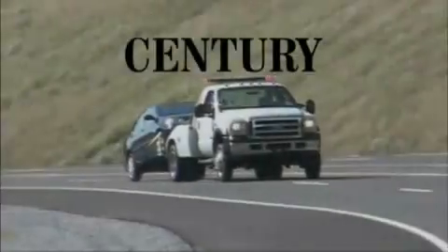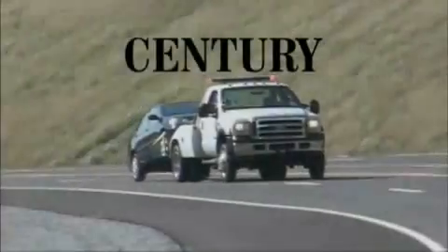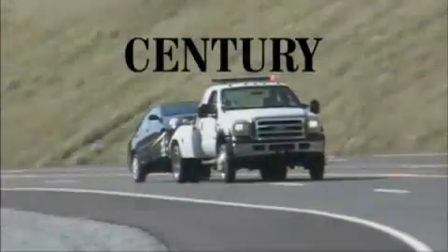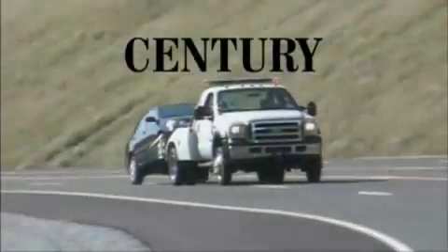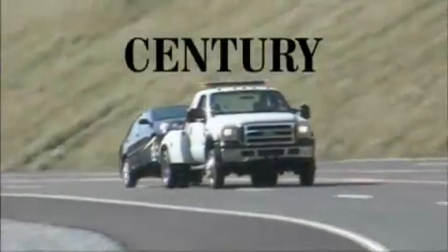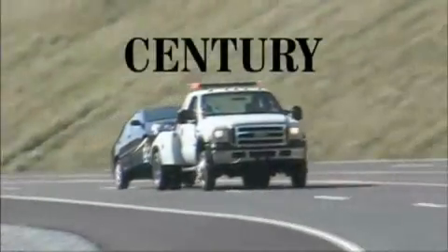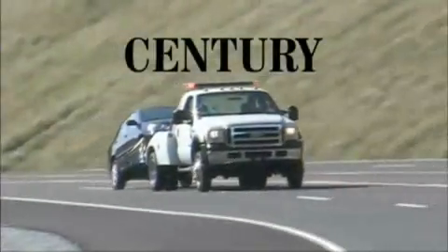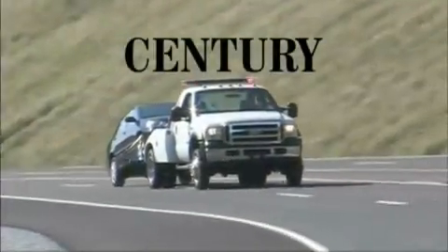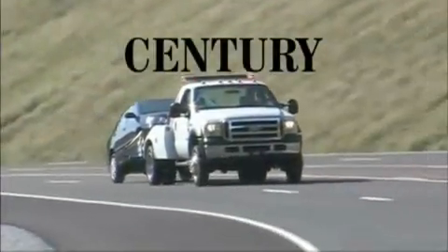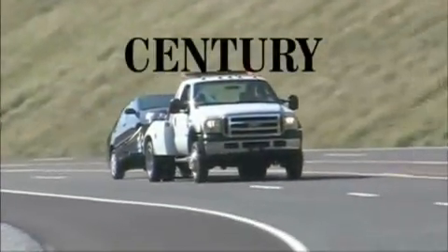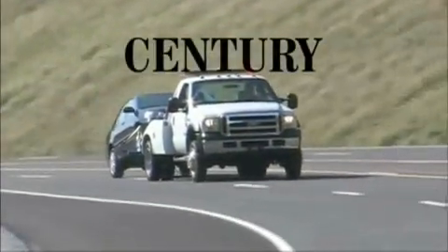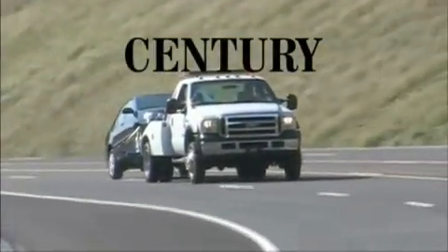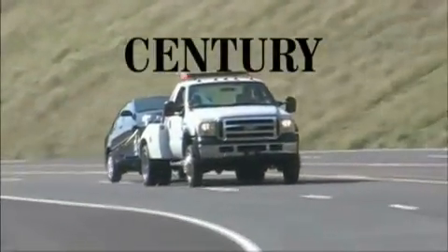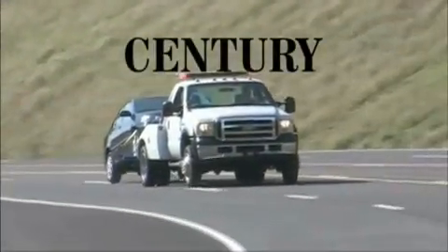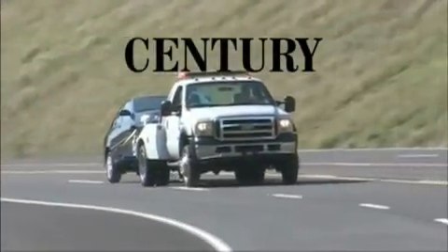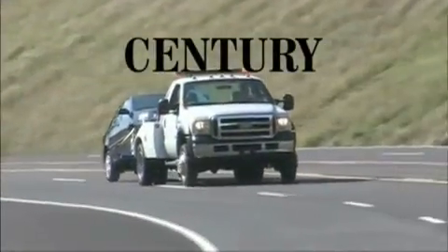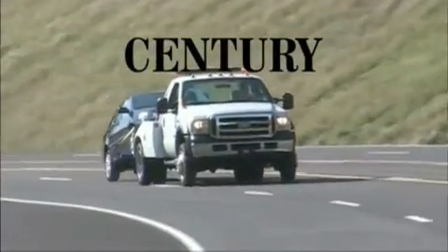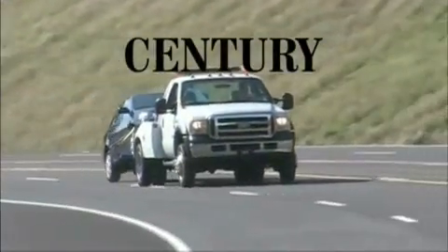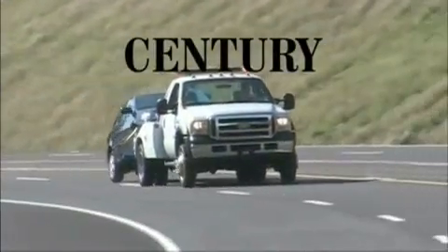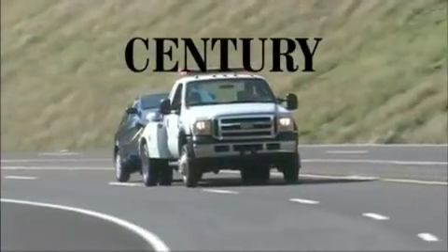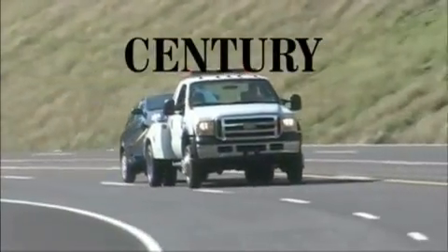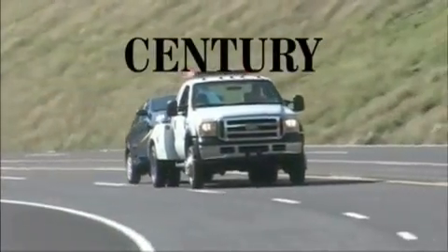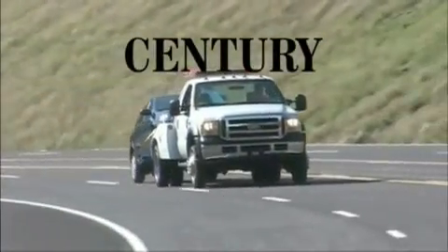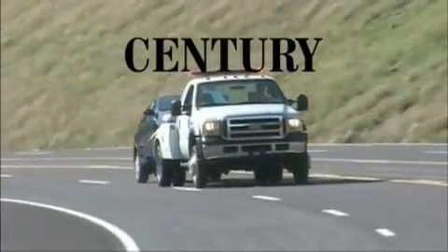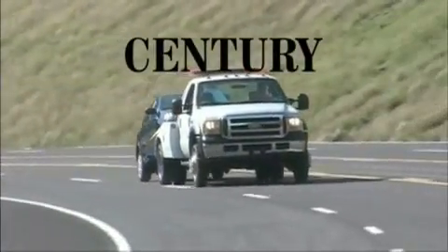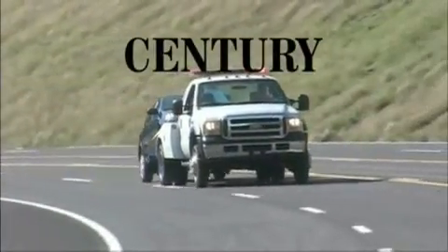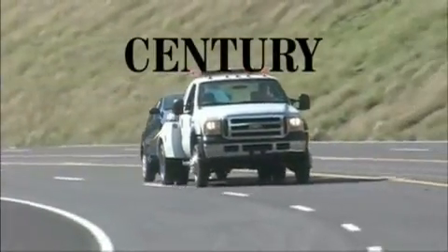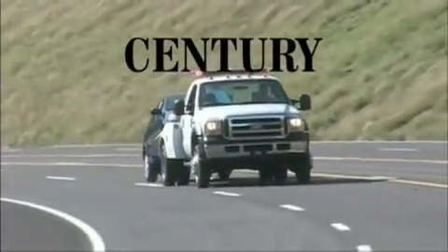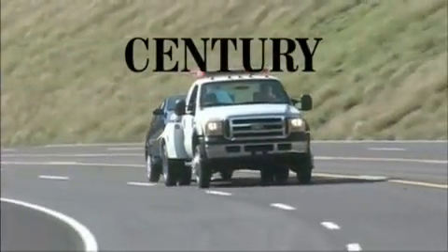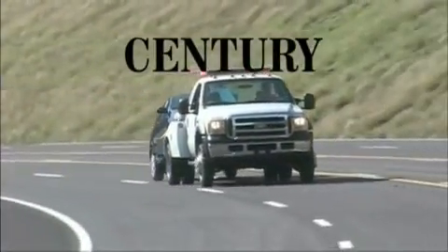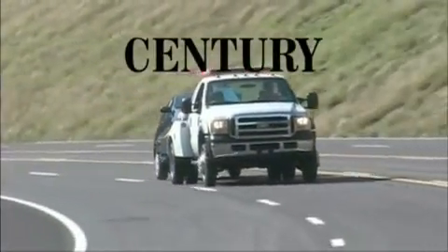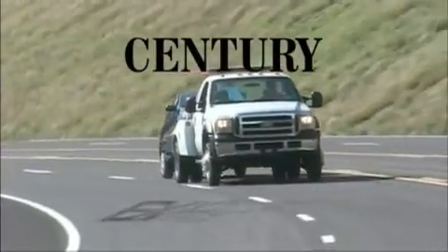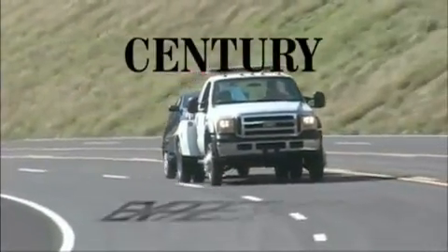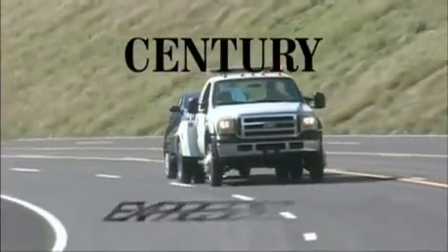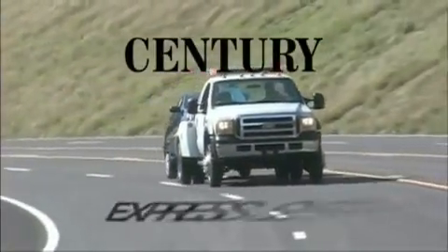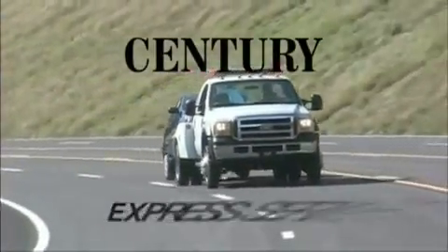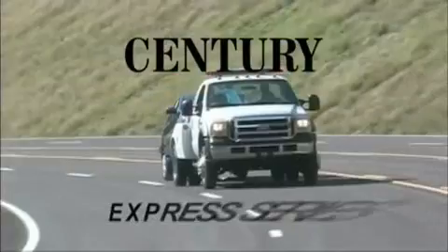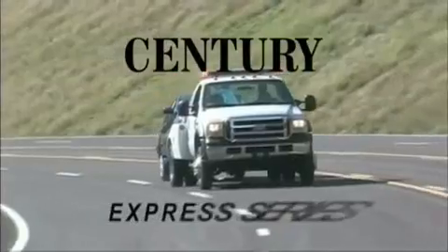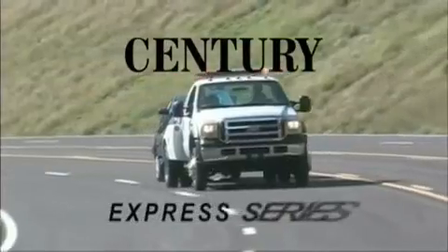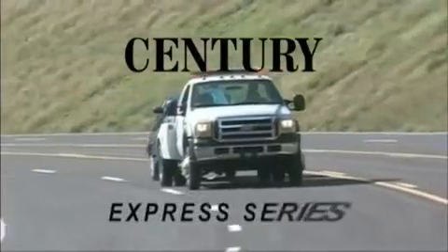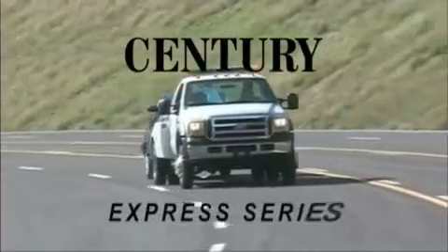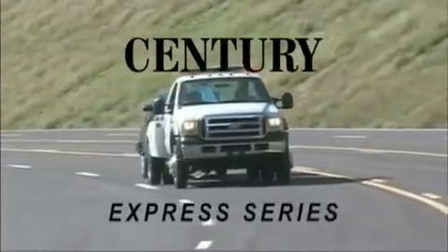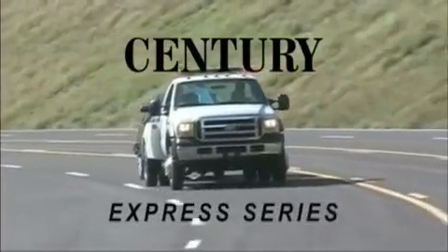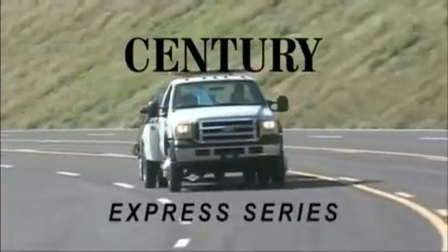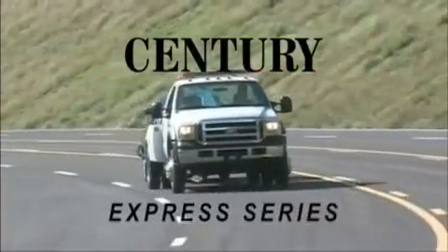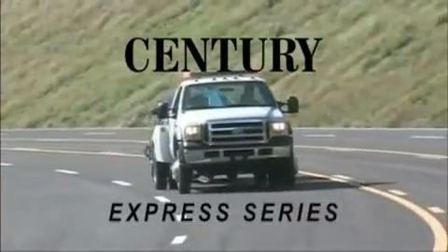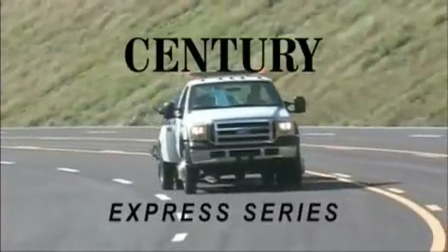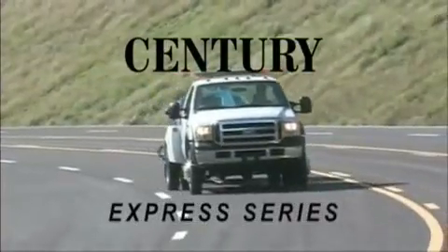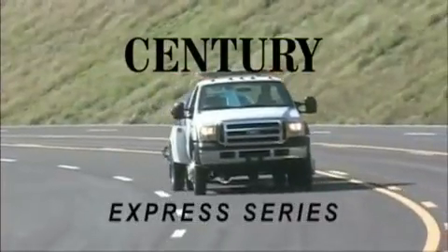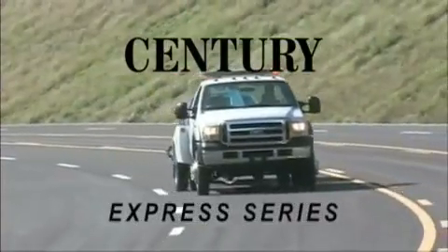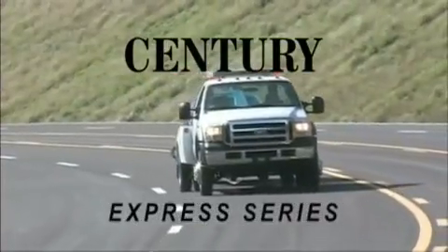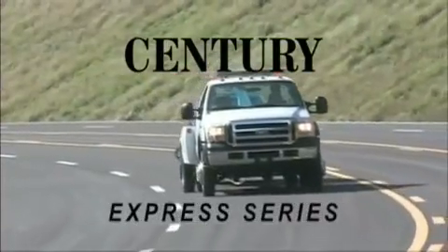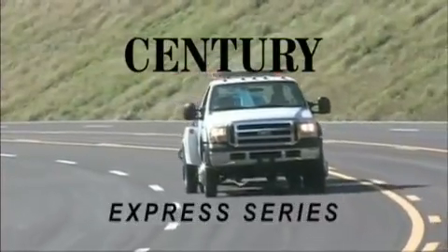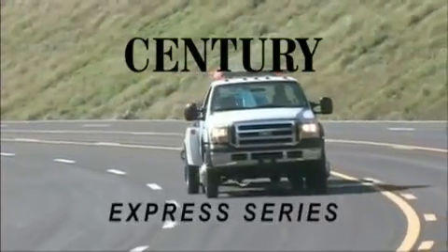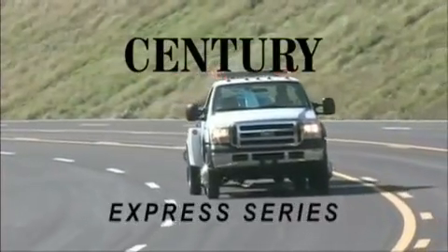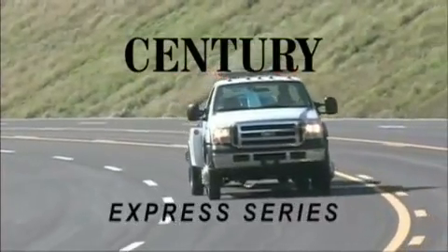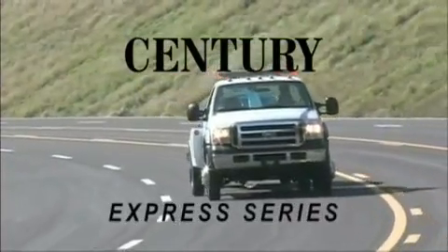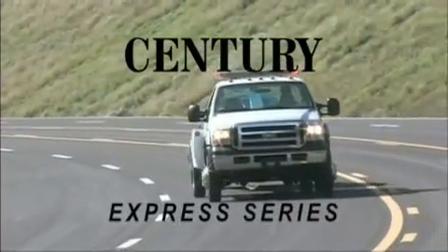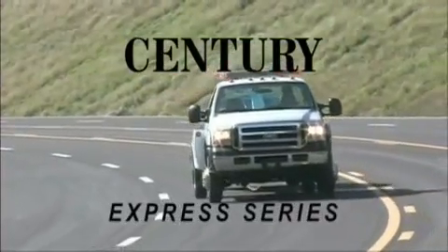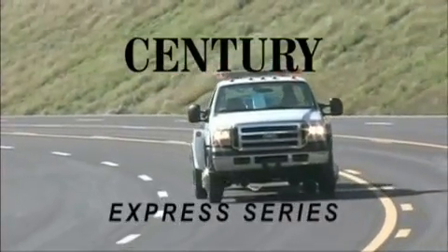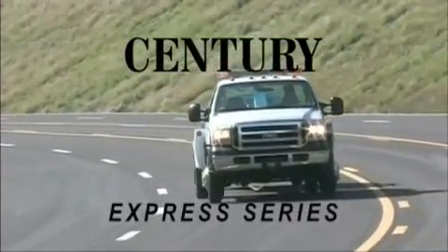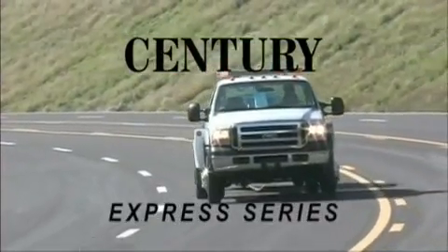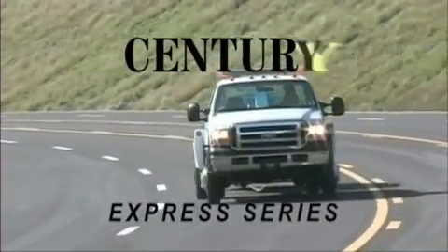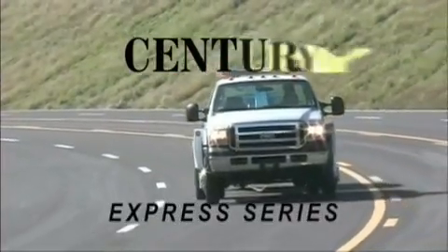From the world leader in towing and recovery equipment comes your answer to high volume towing the easy way. The Sentry Express.